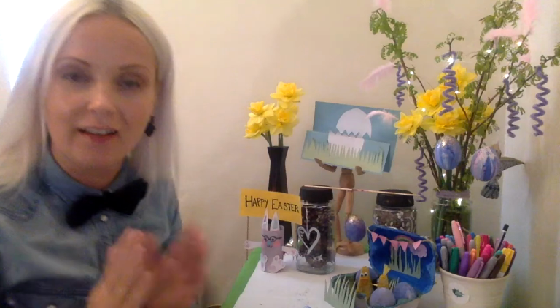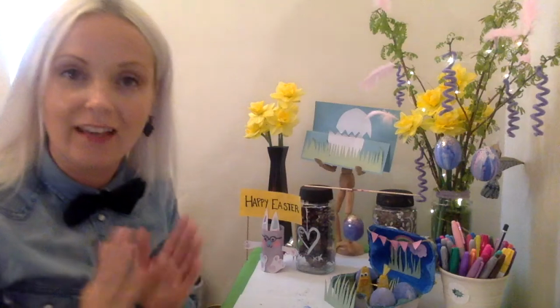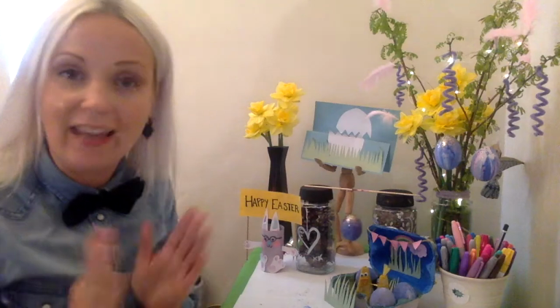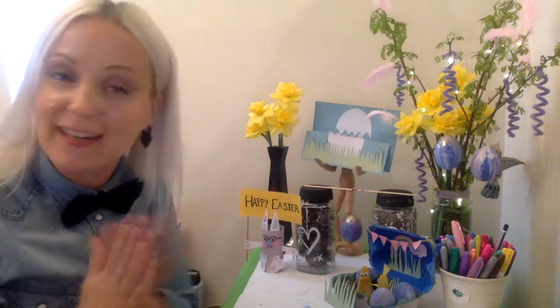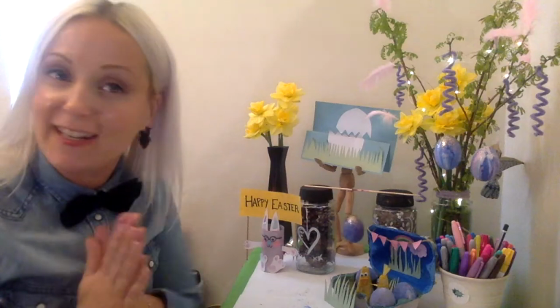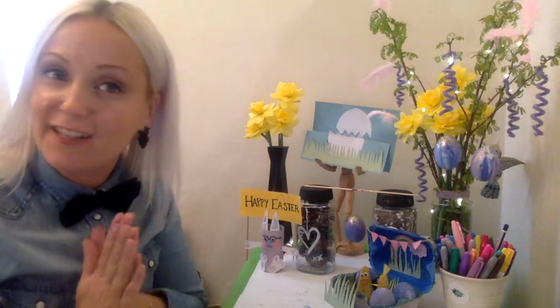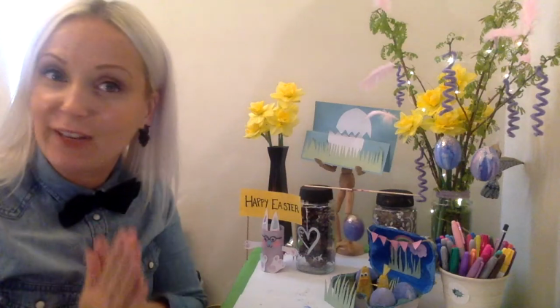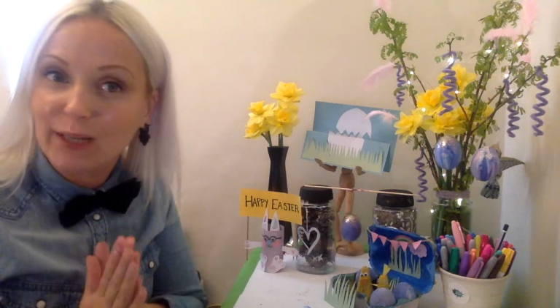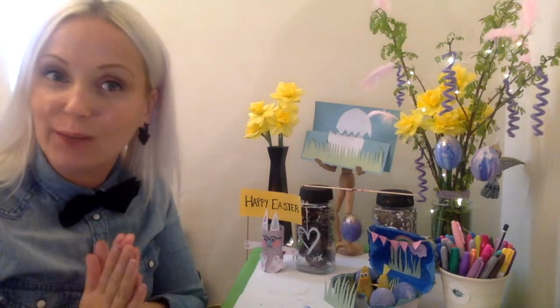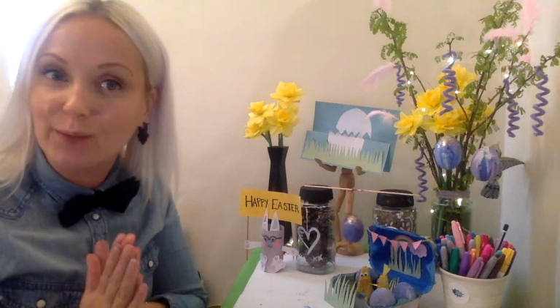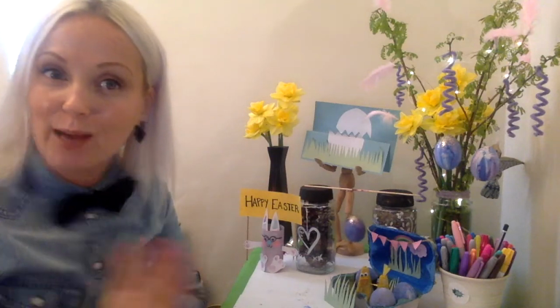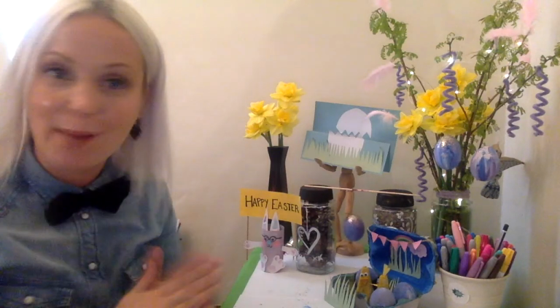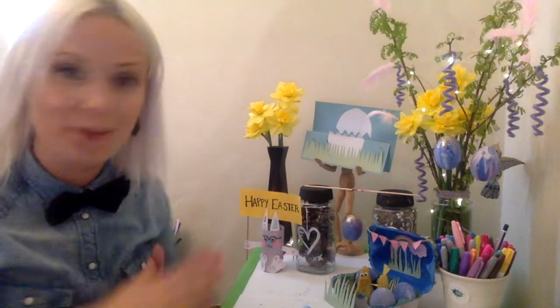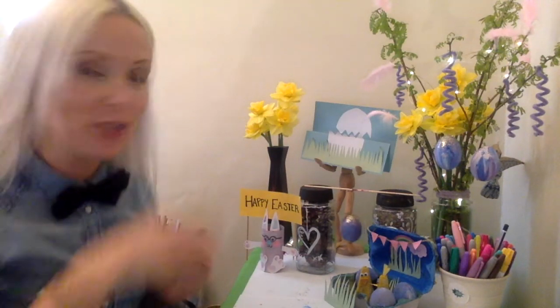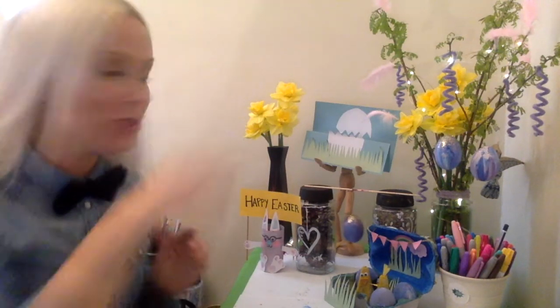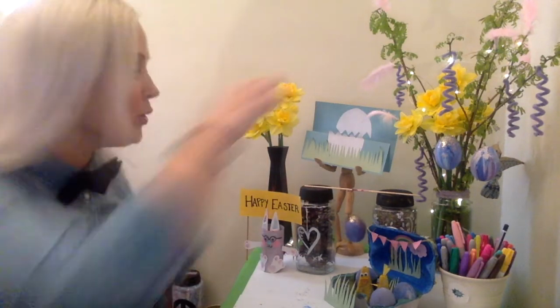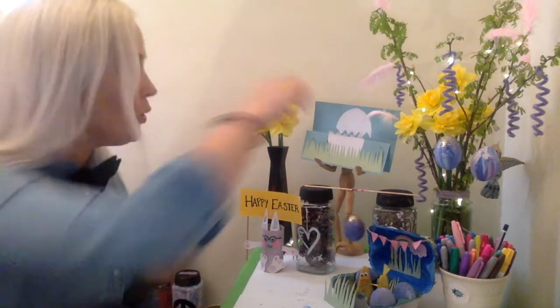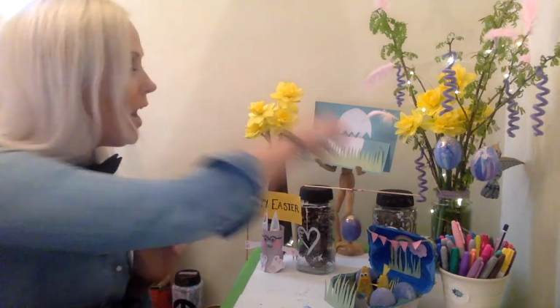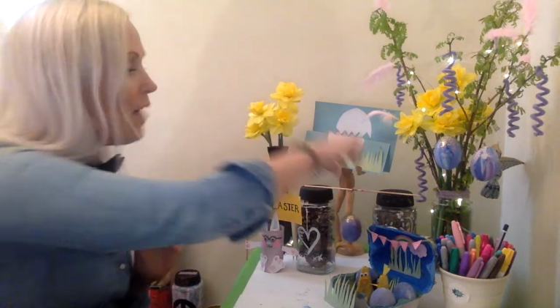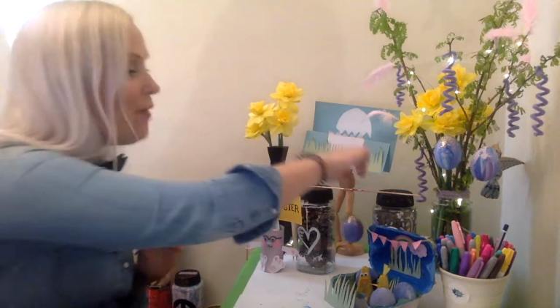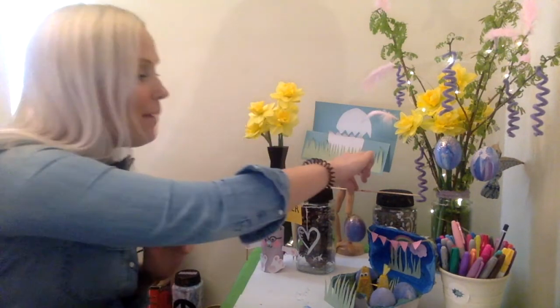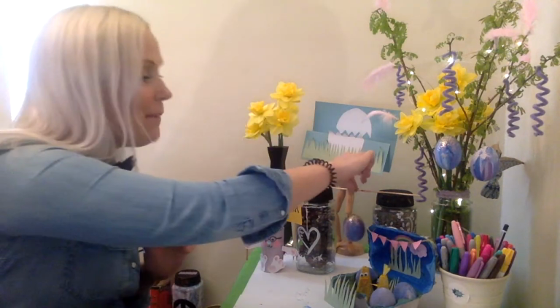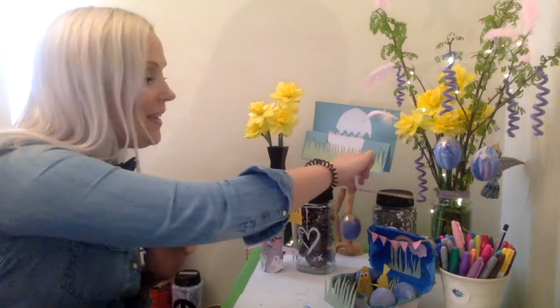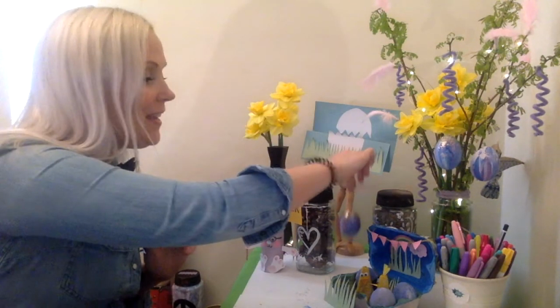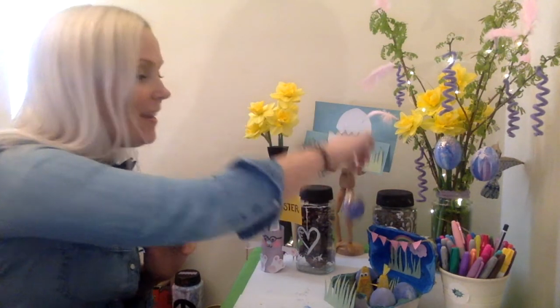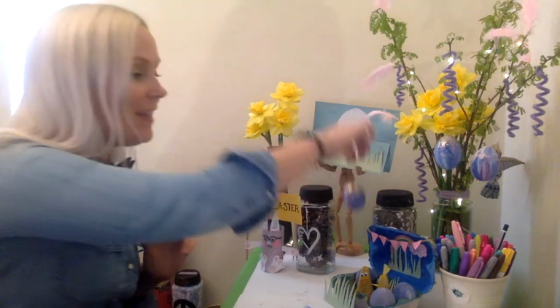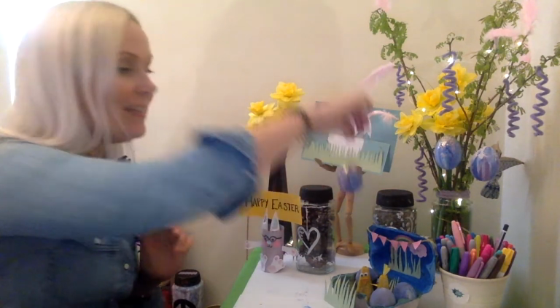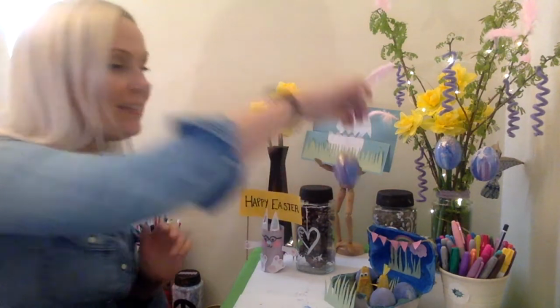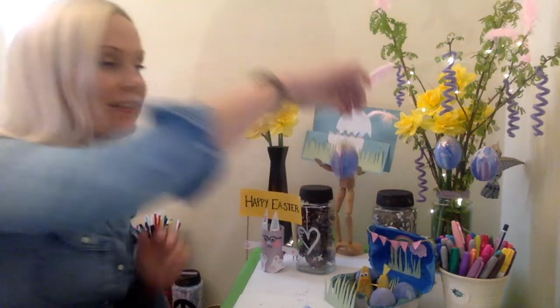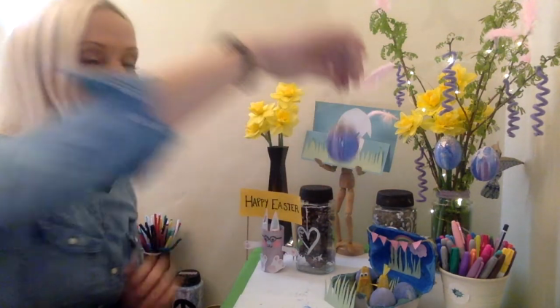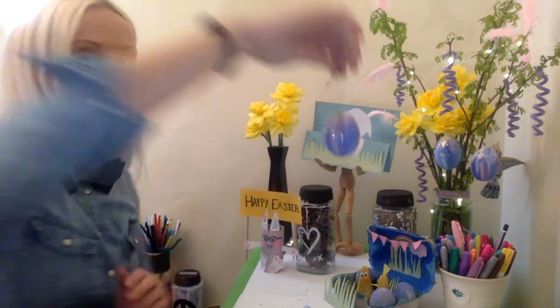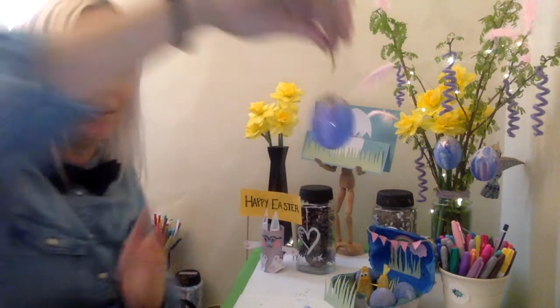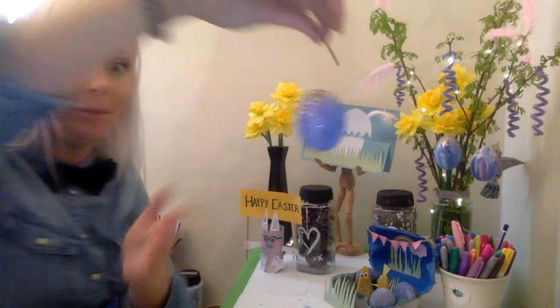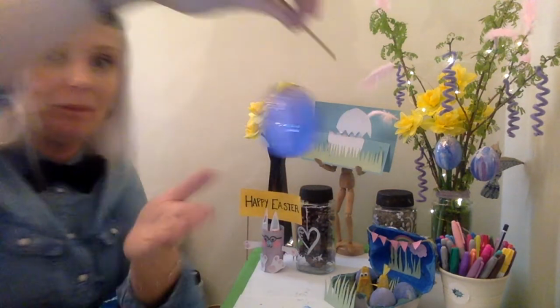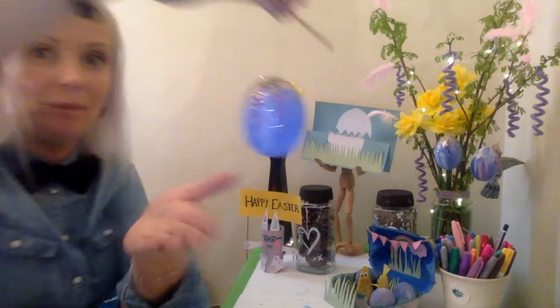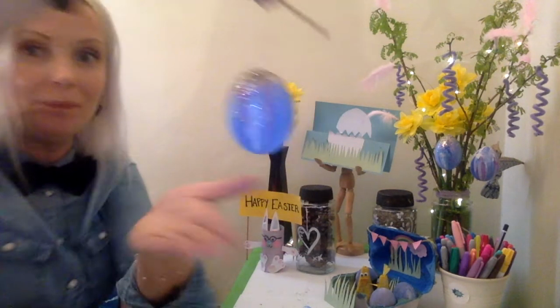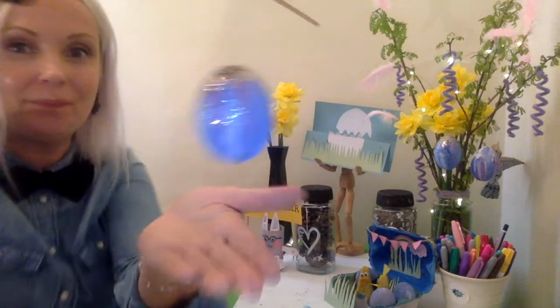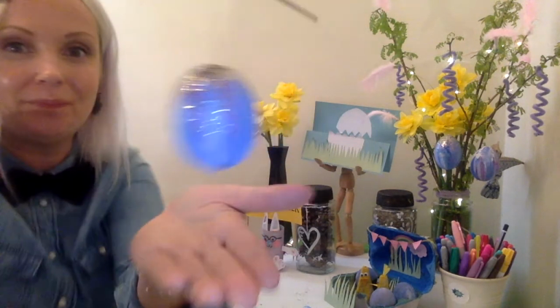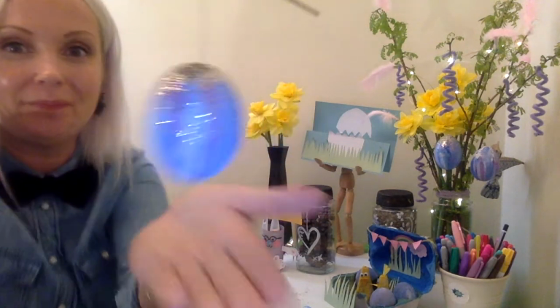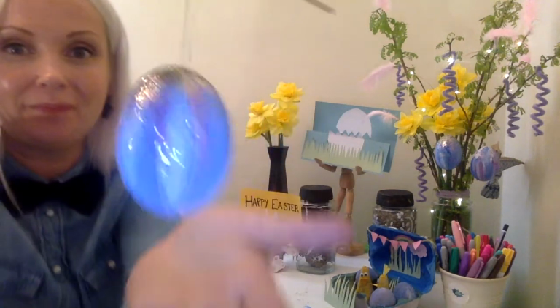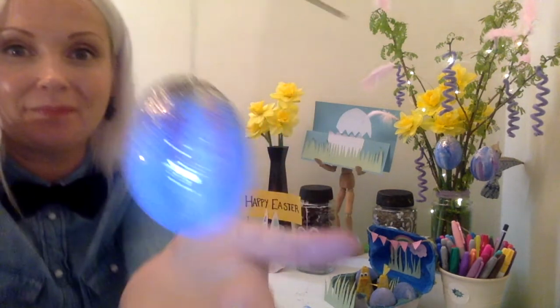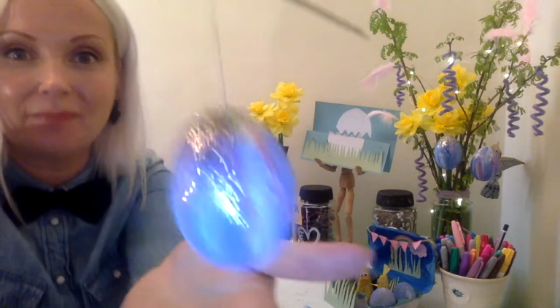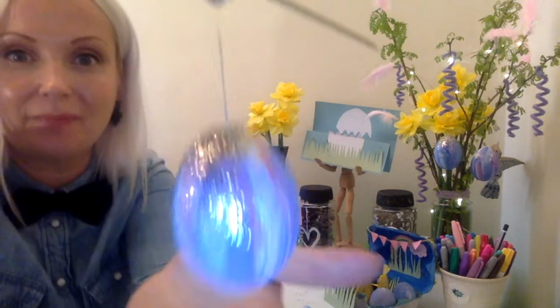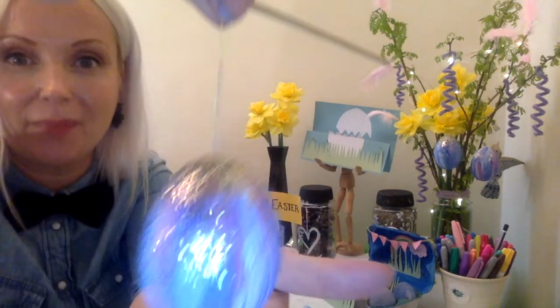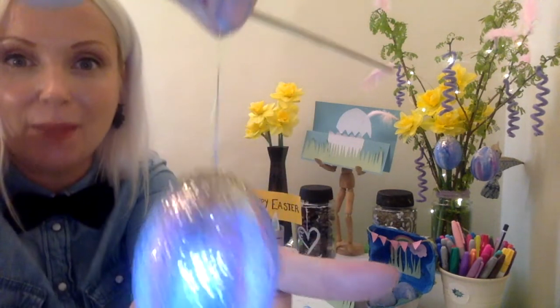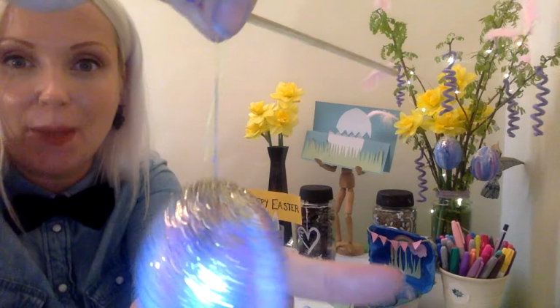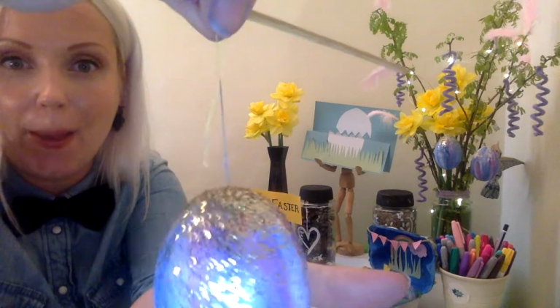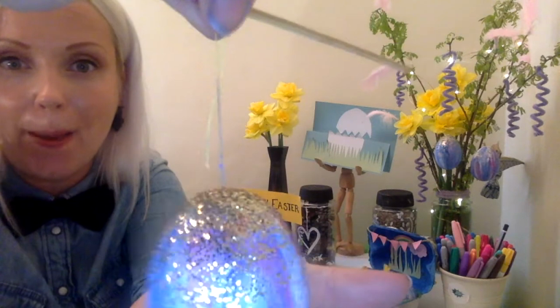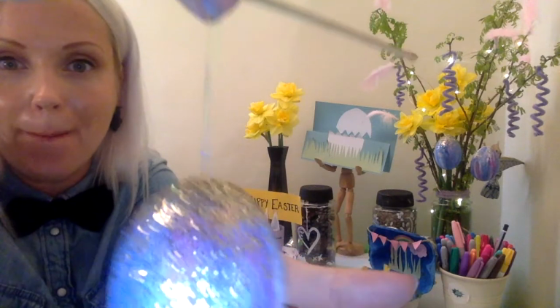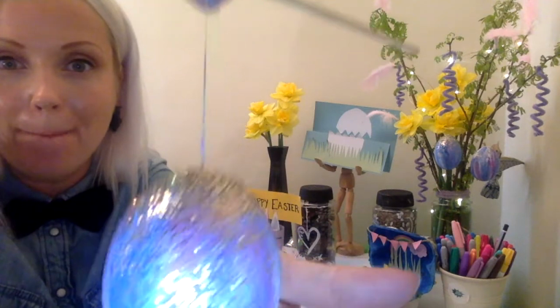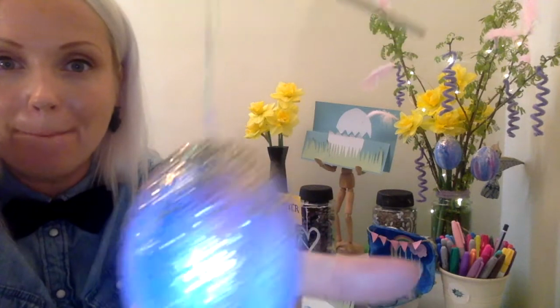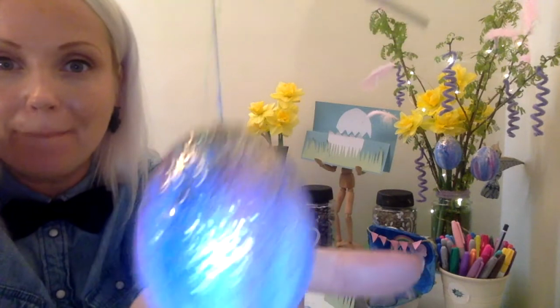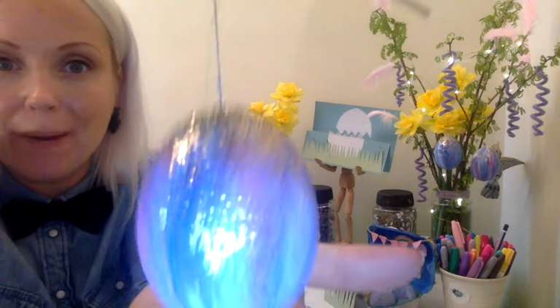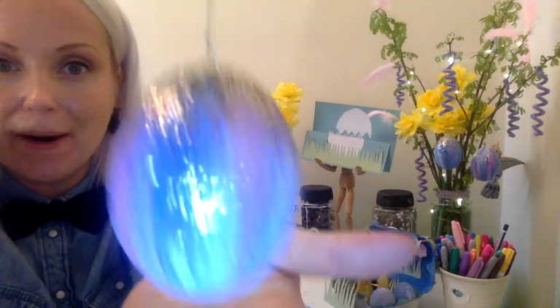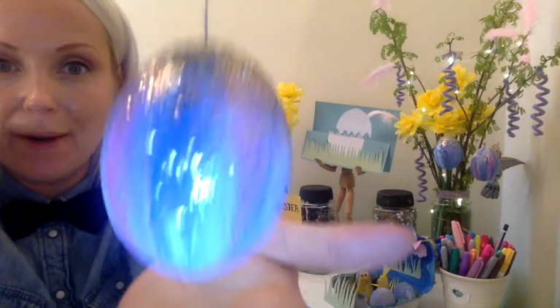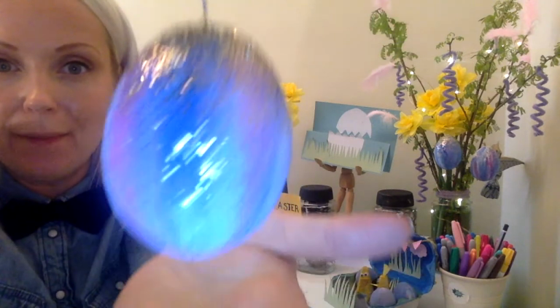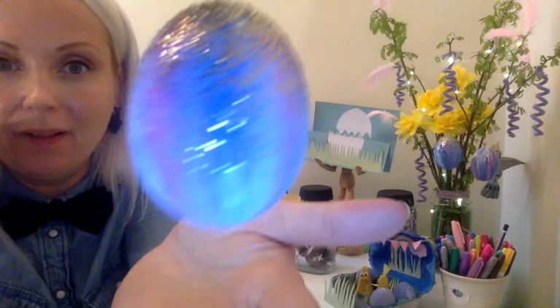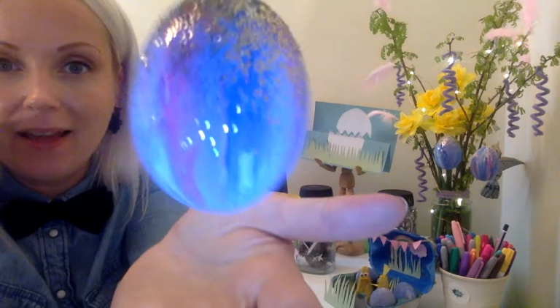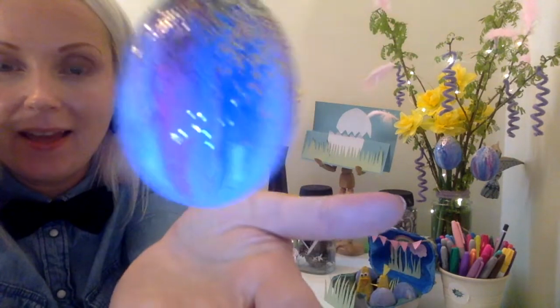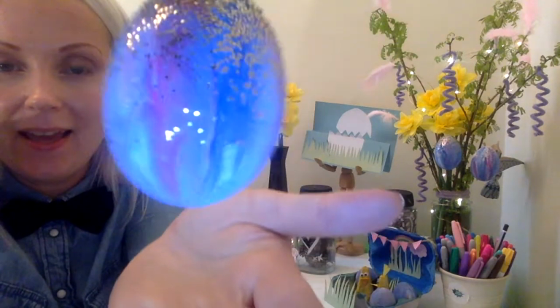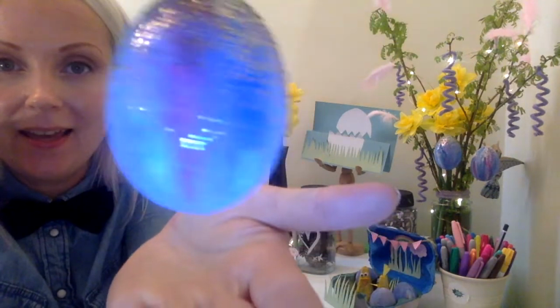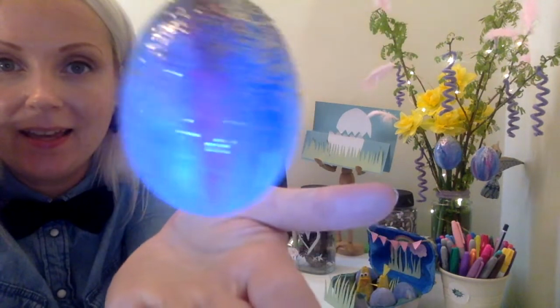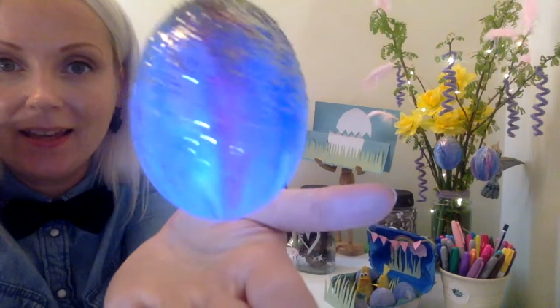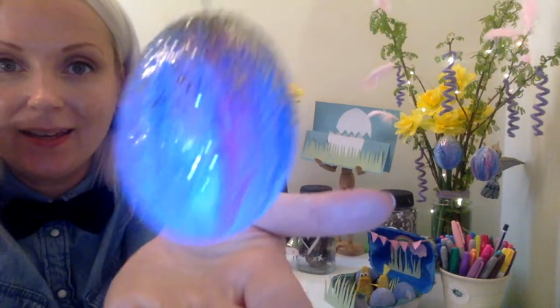In this video, I'm gonna show you how I made these marble eggs.